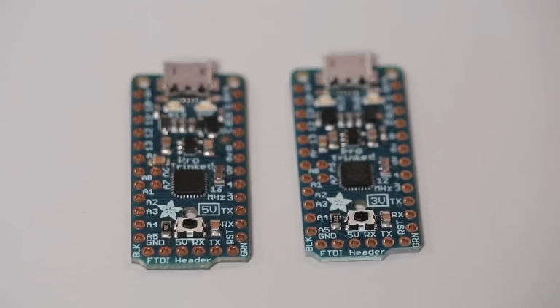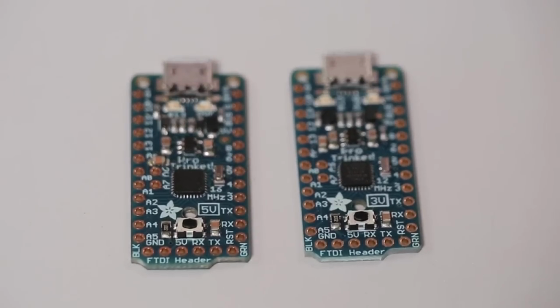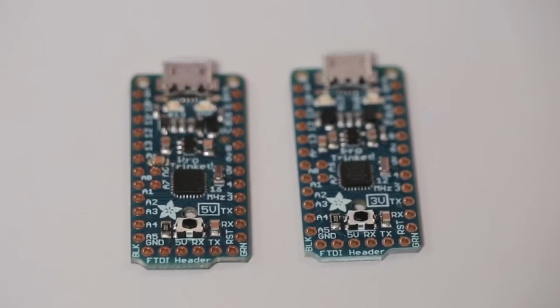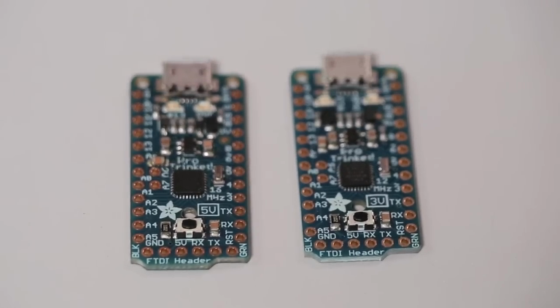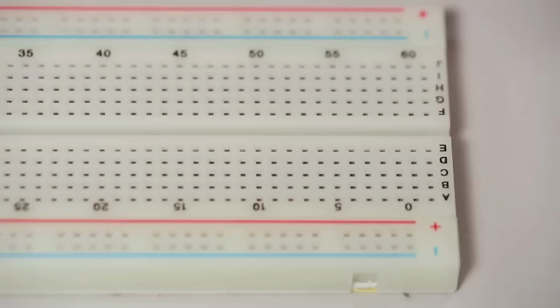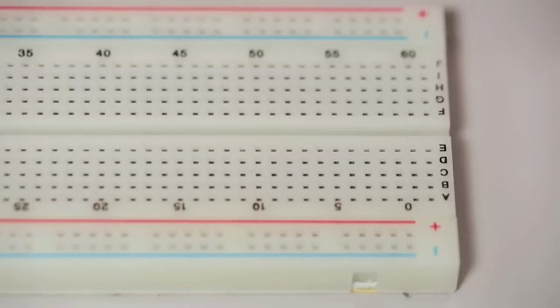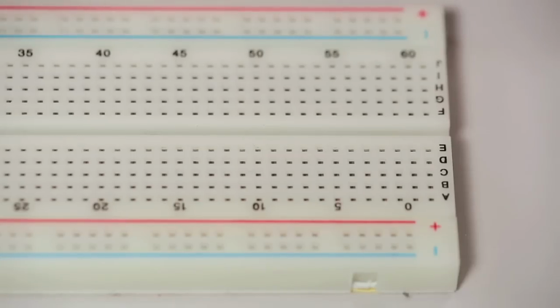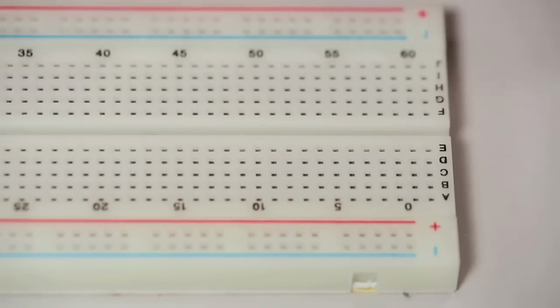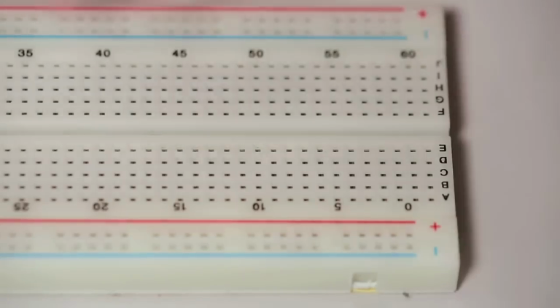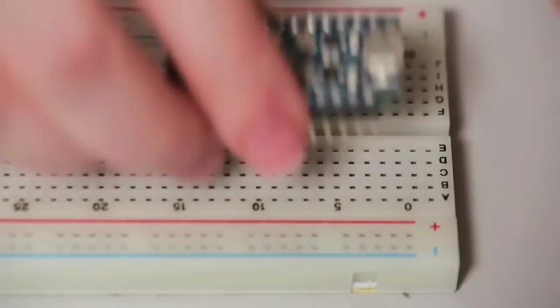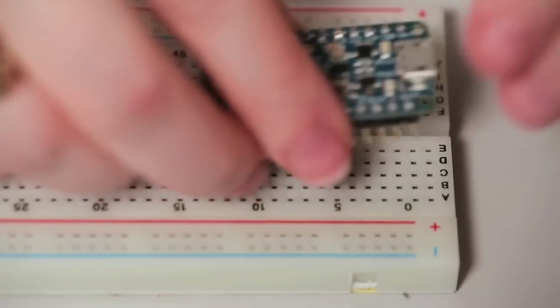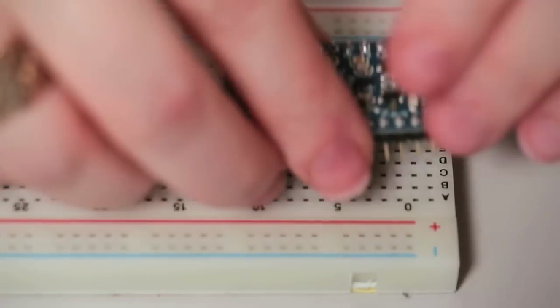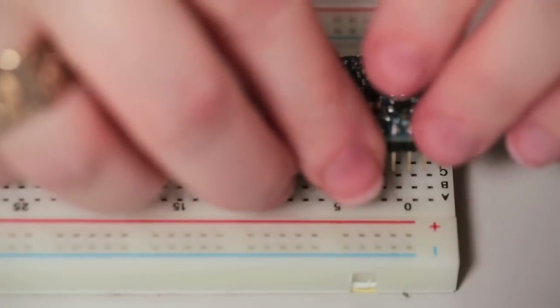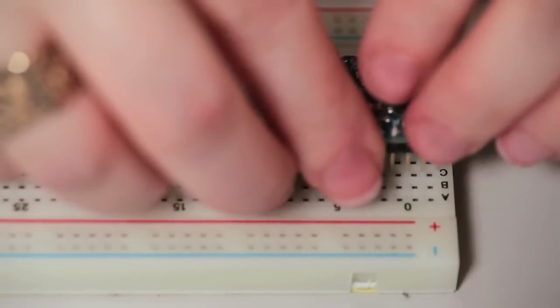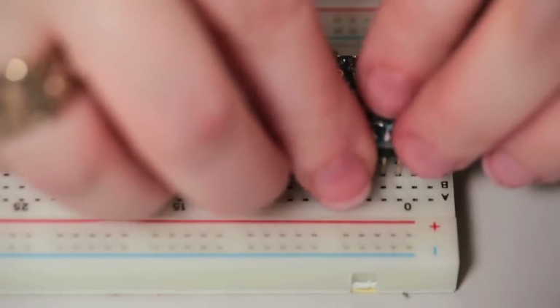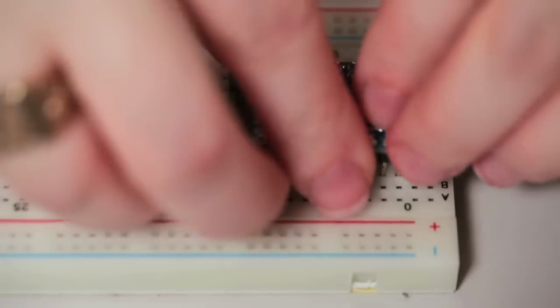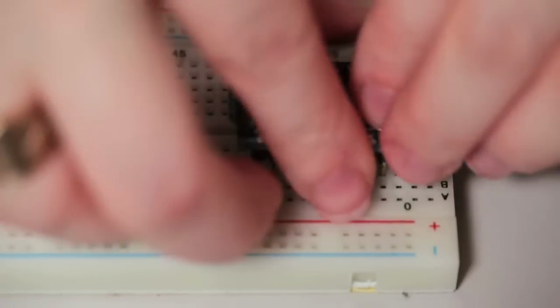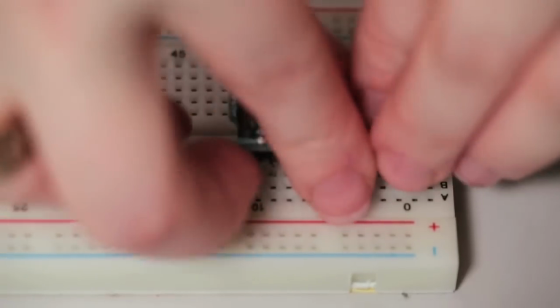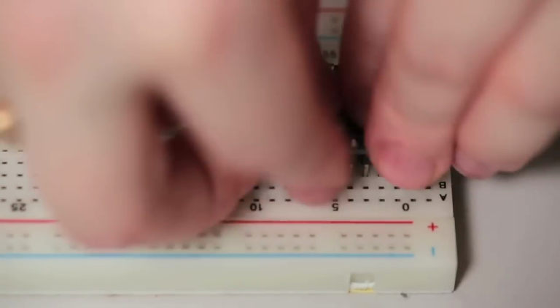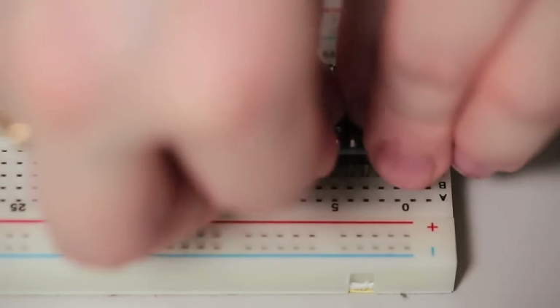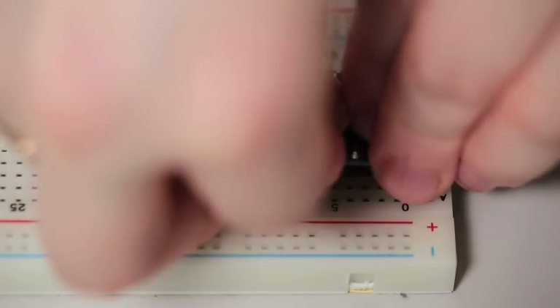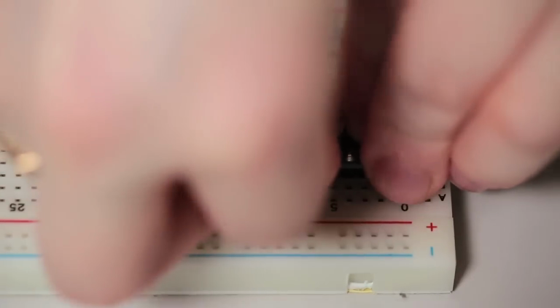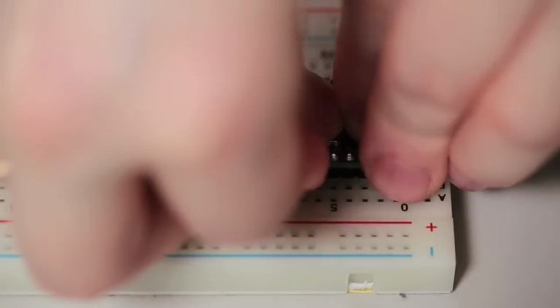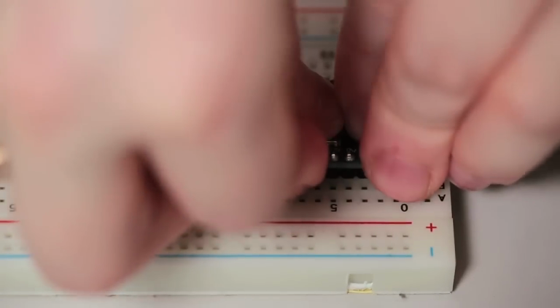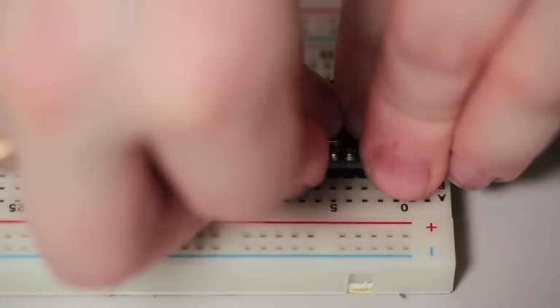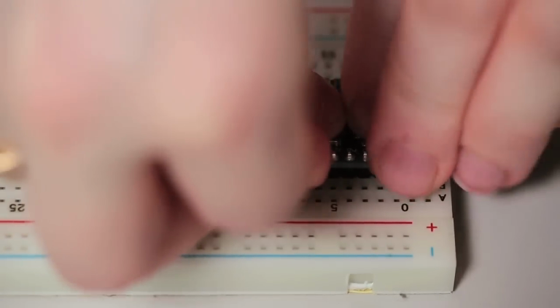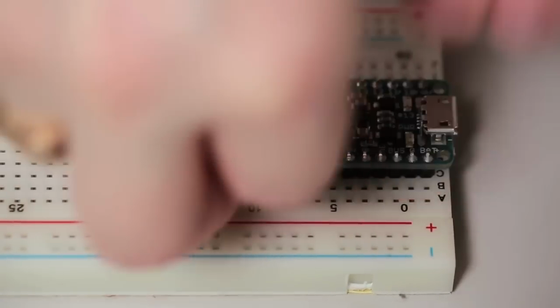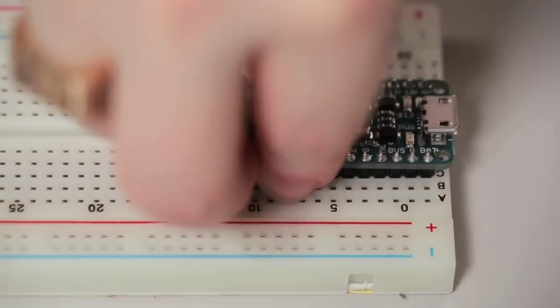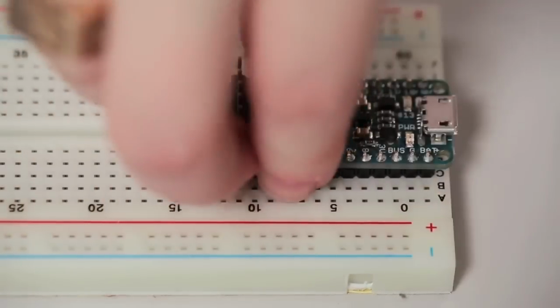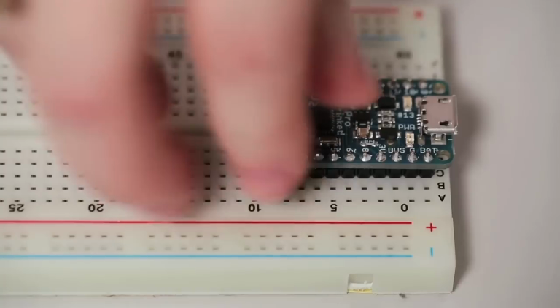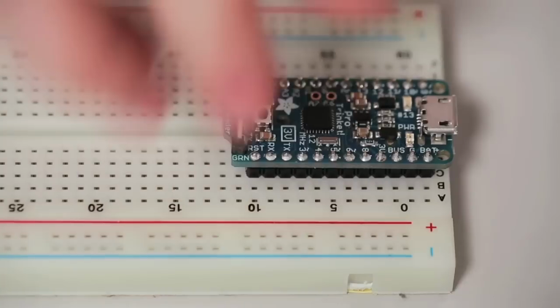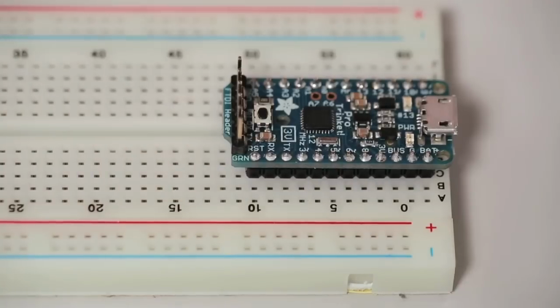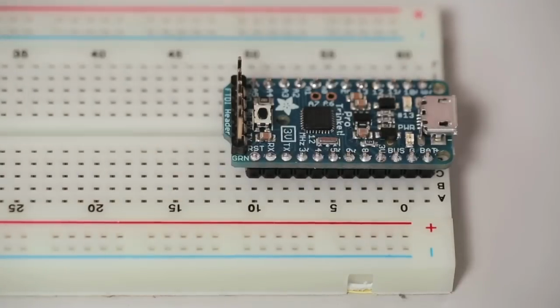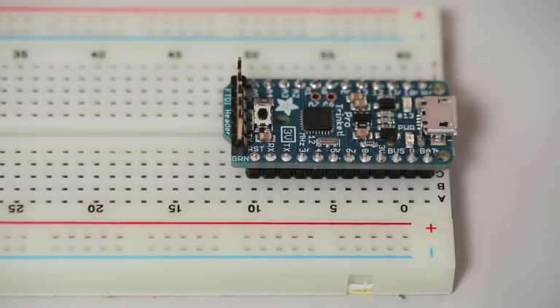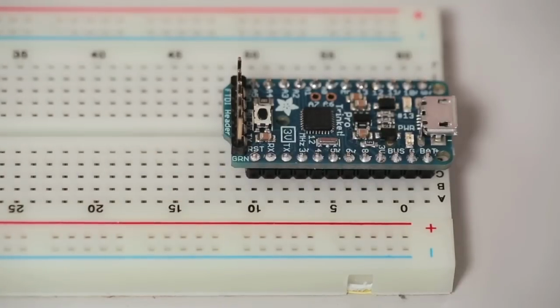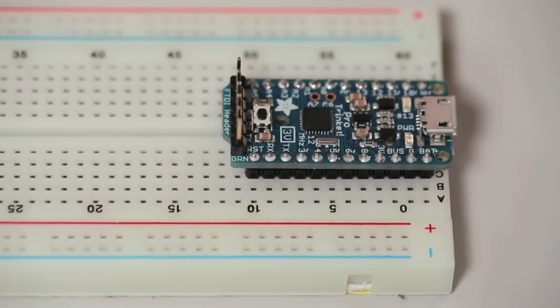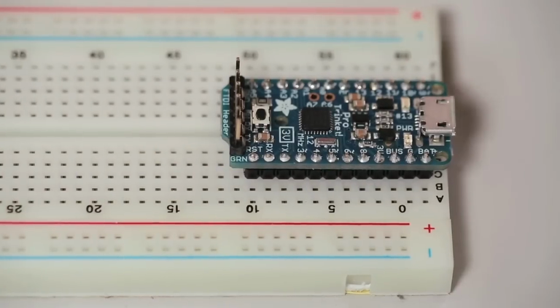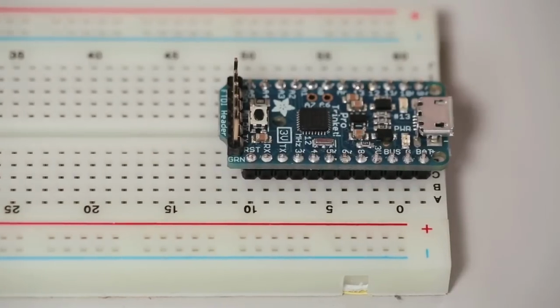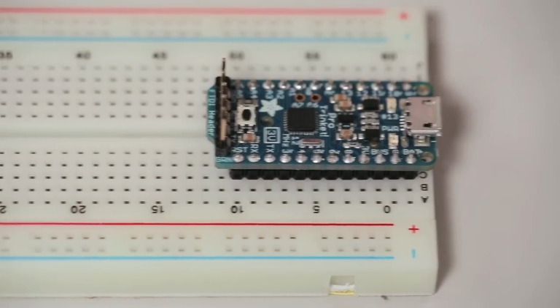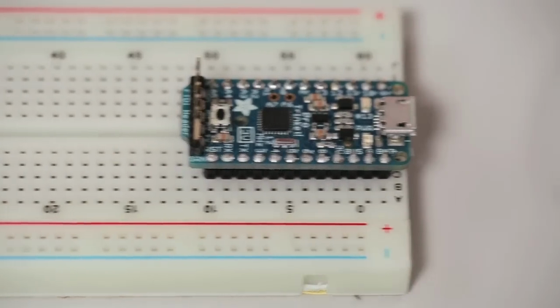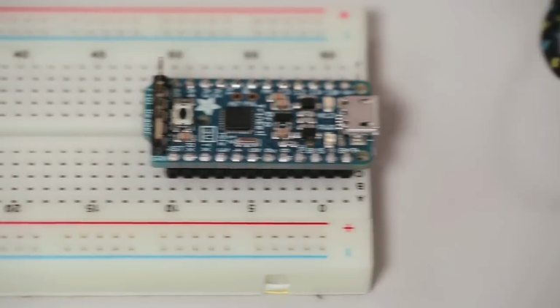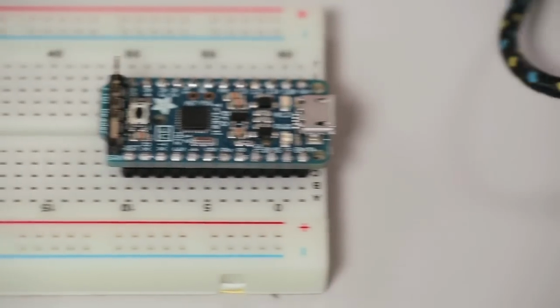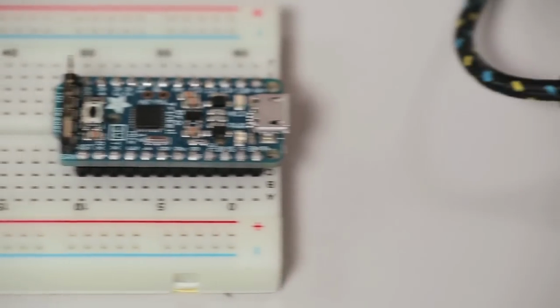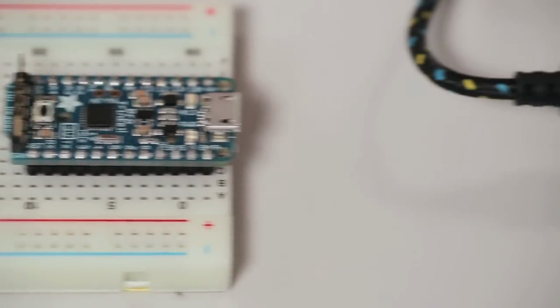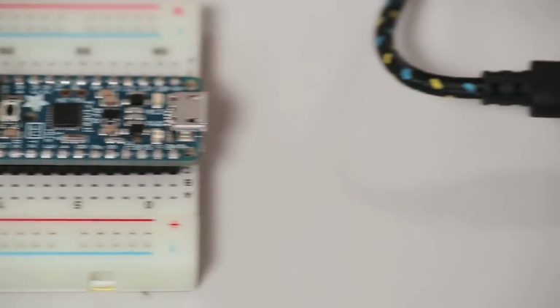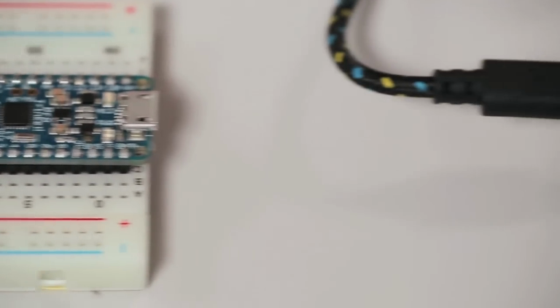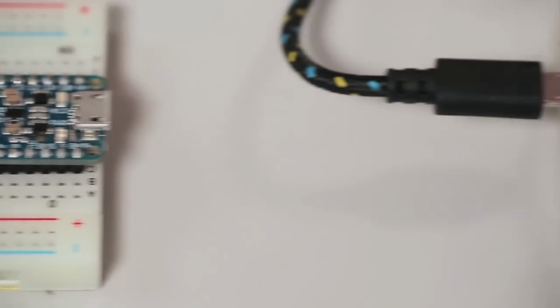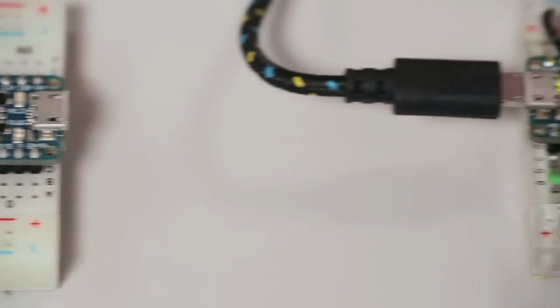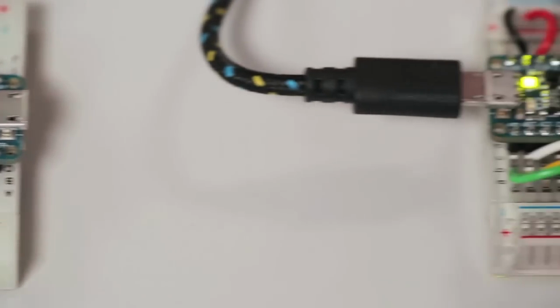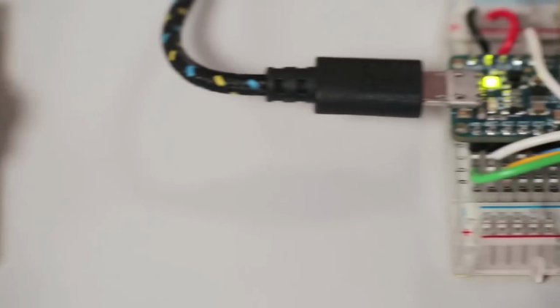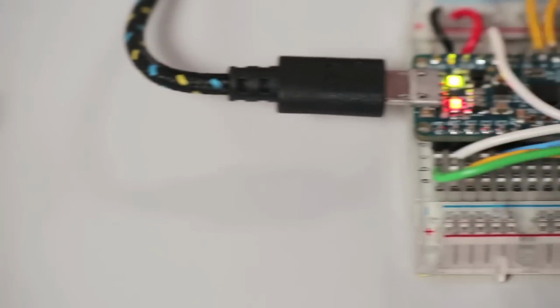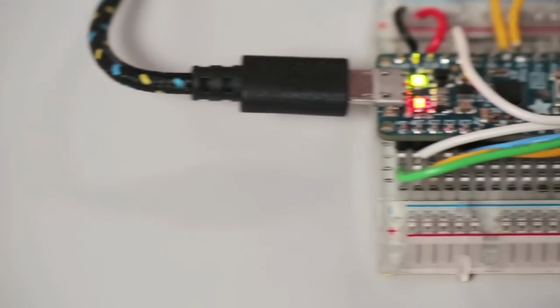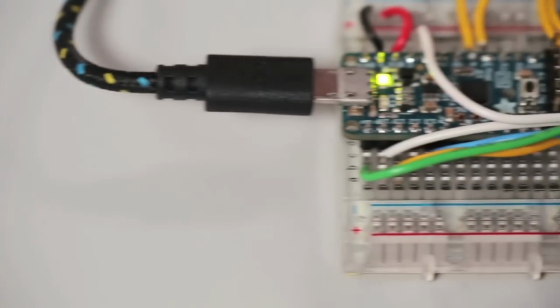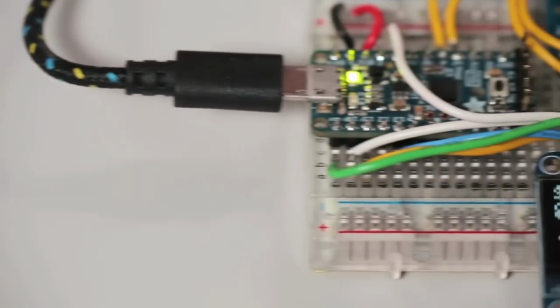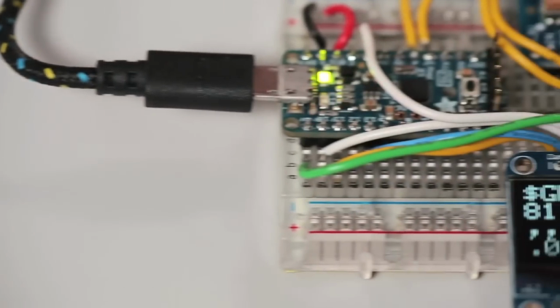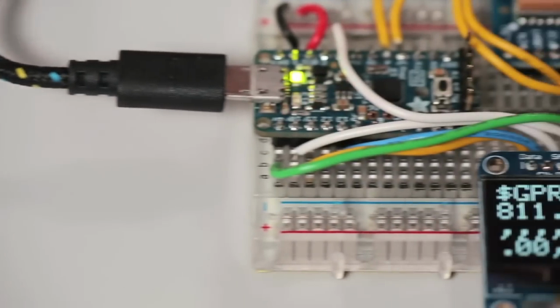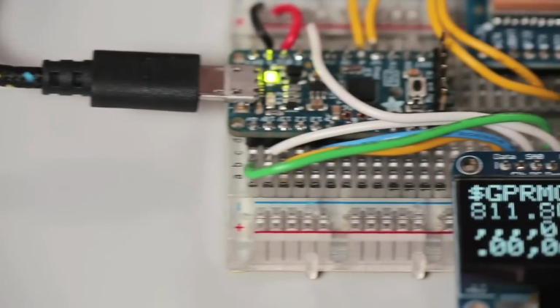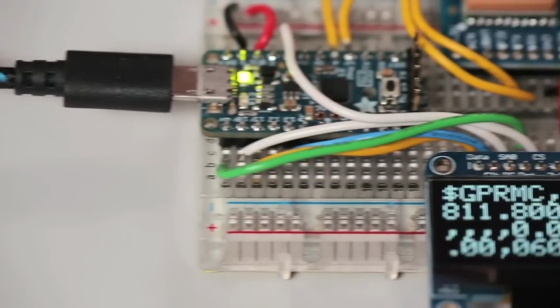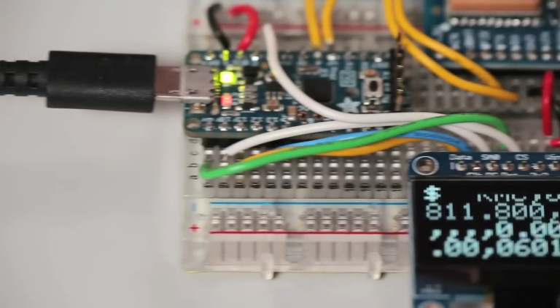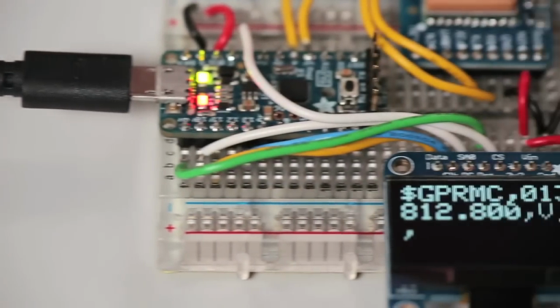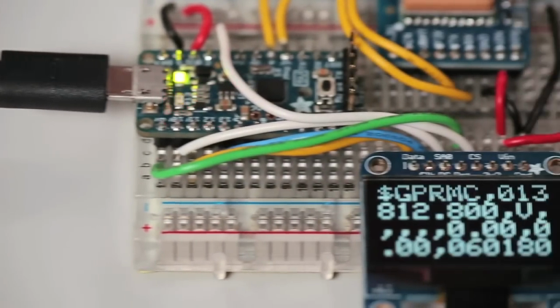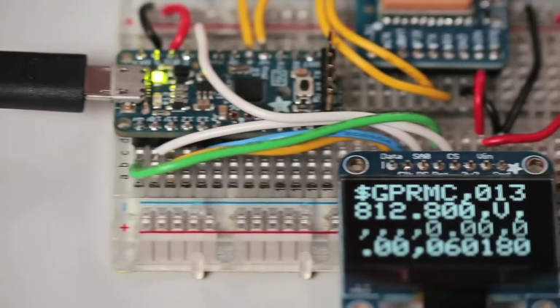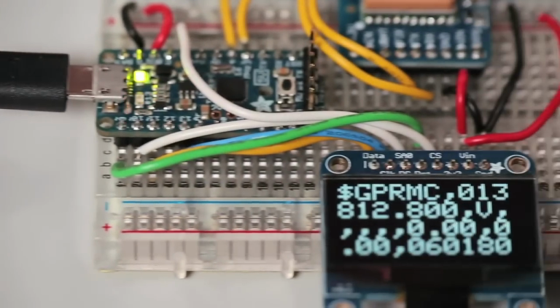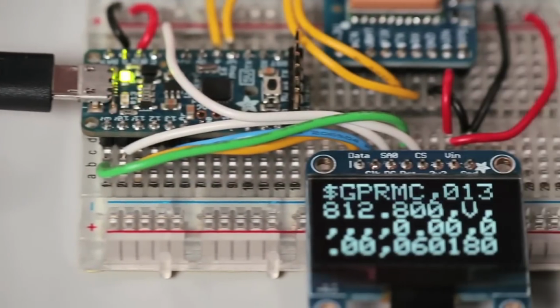Solder headers to the bottom of your Pro Trinket to make it breadboard friendly. This way you can prototype projects like this GPS plus OLED display.